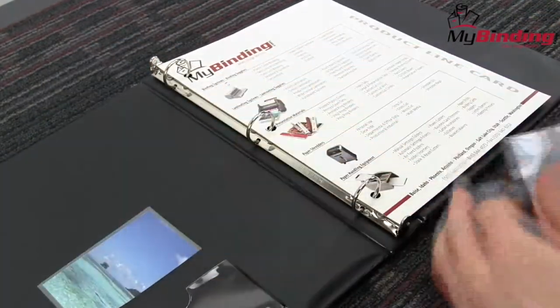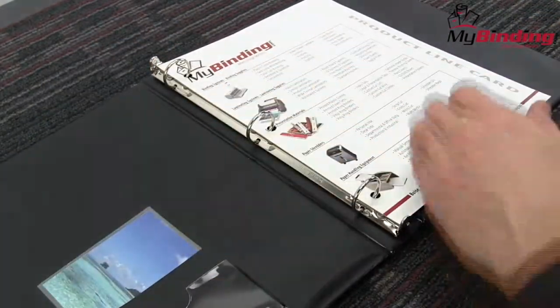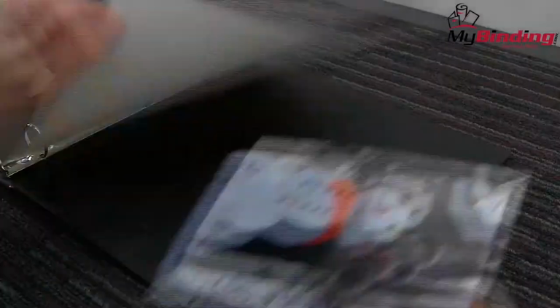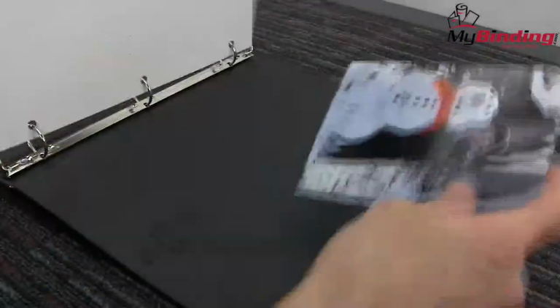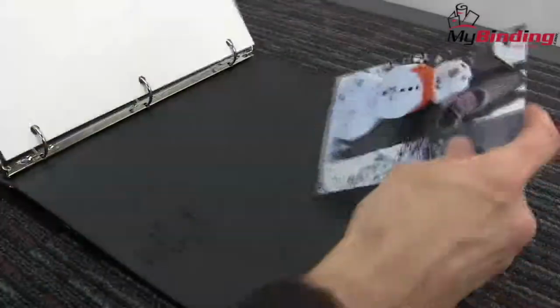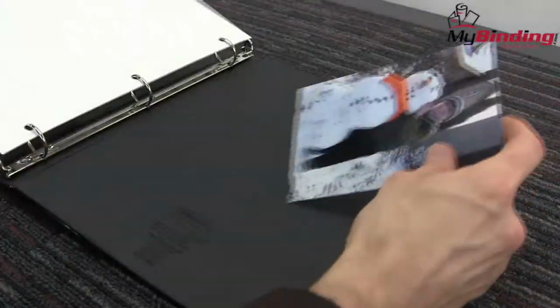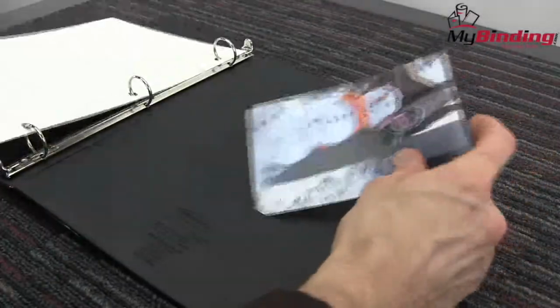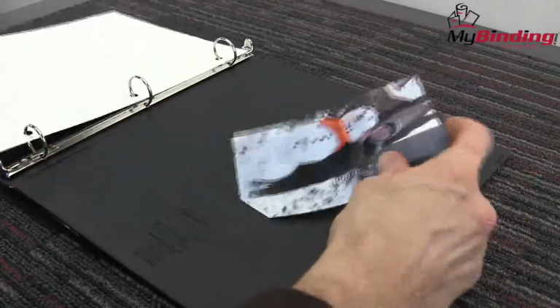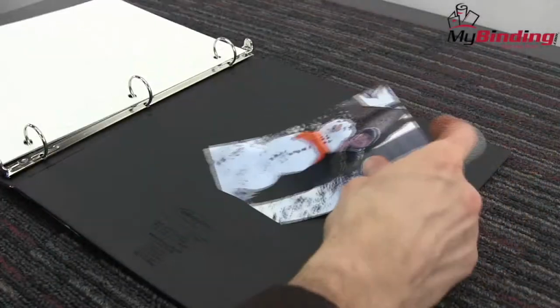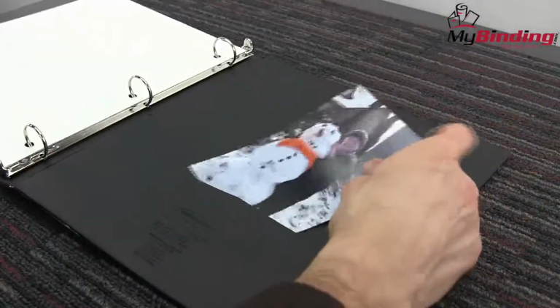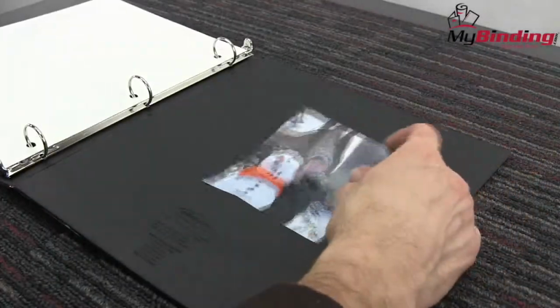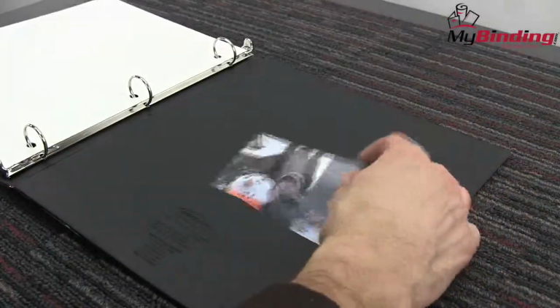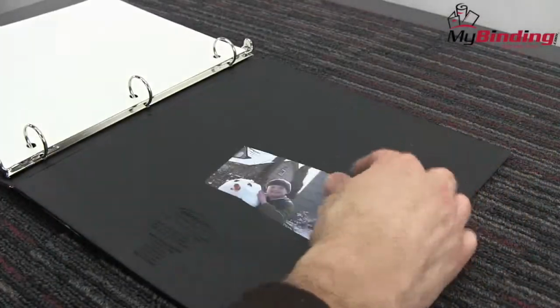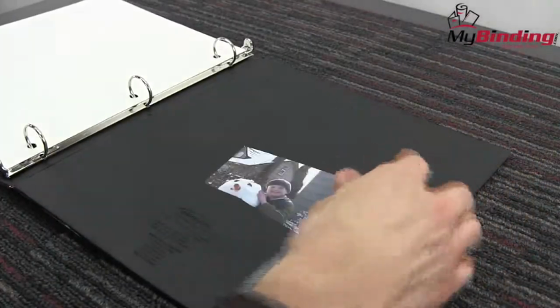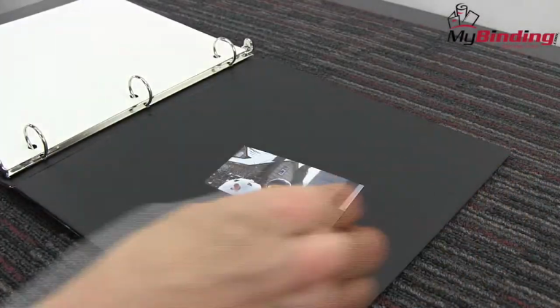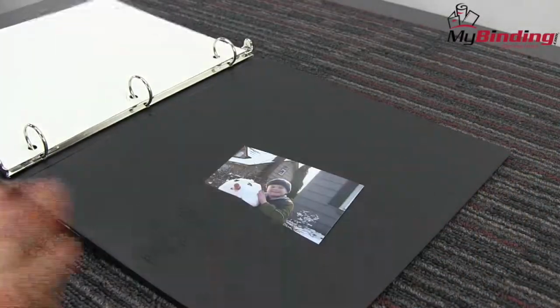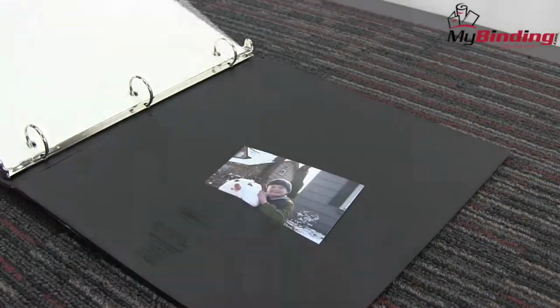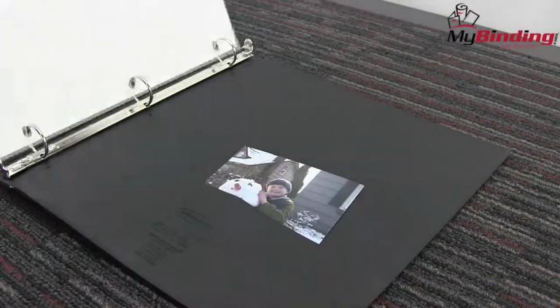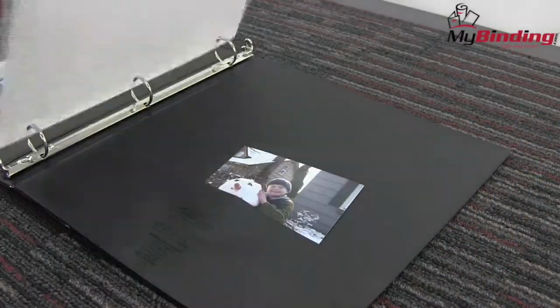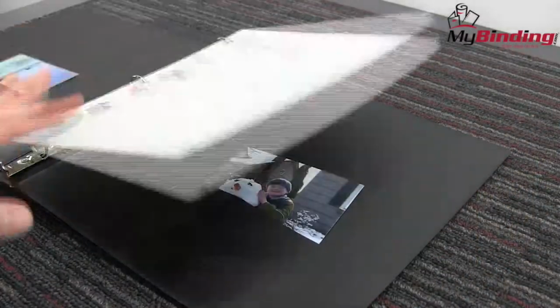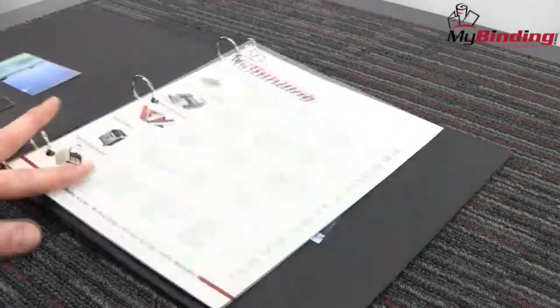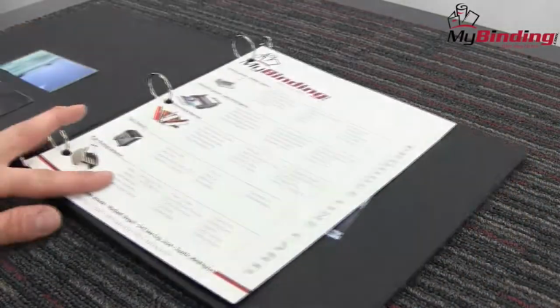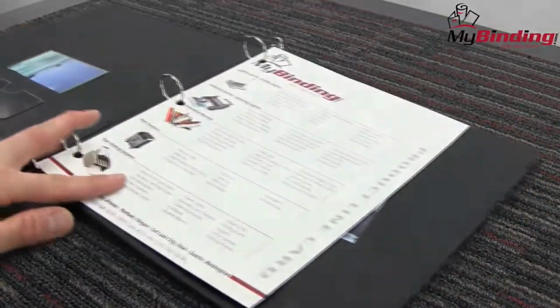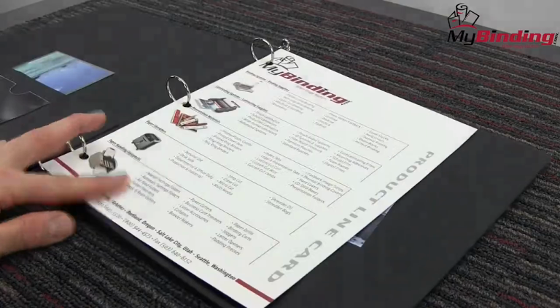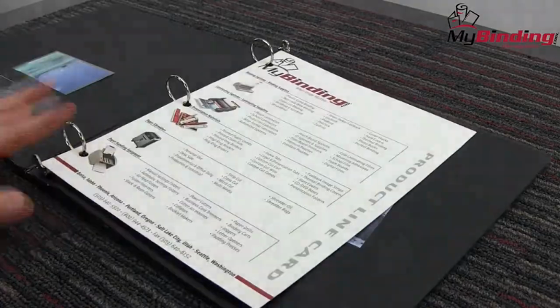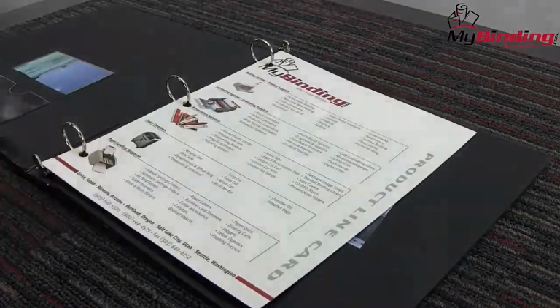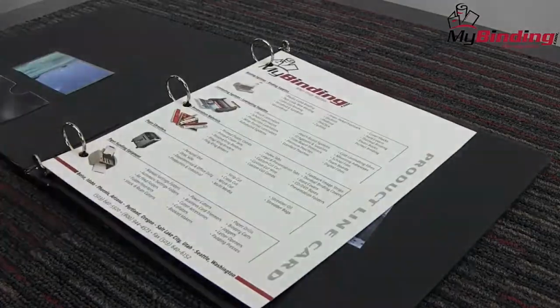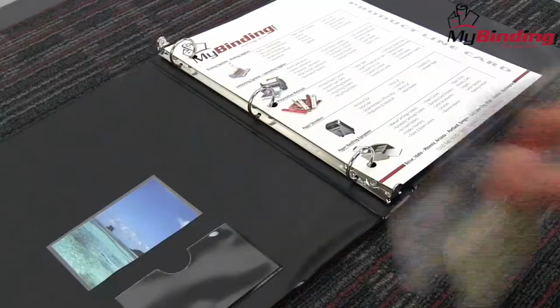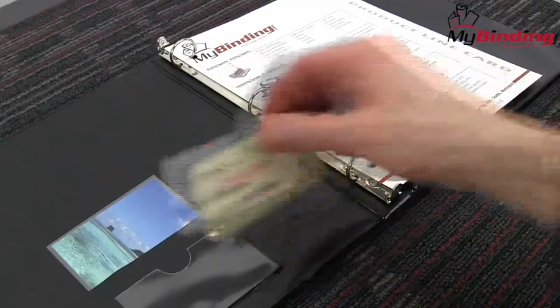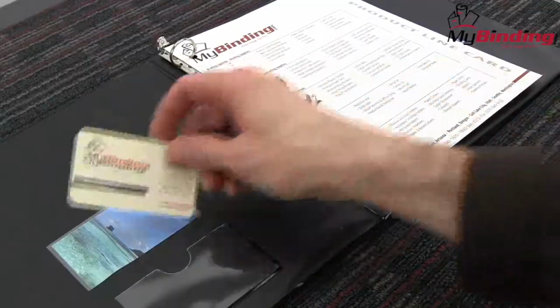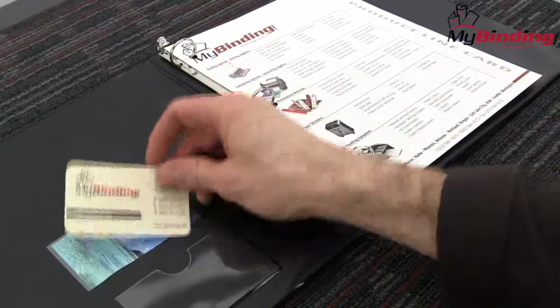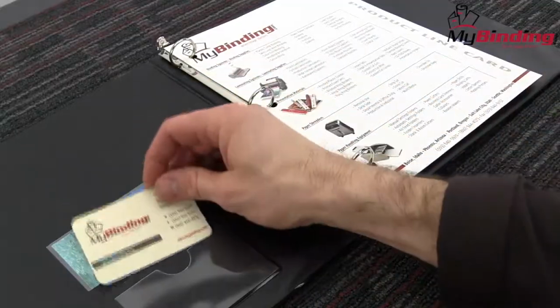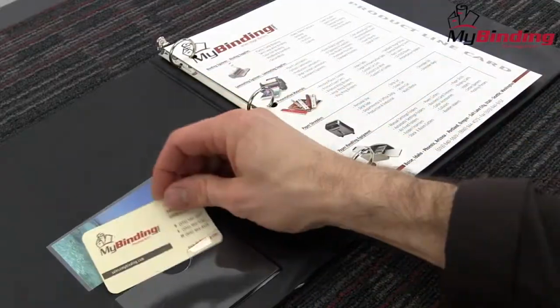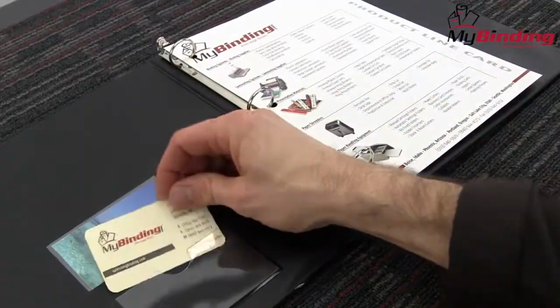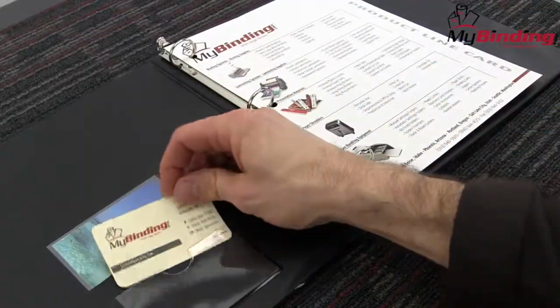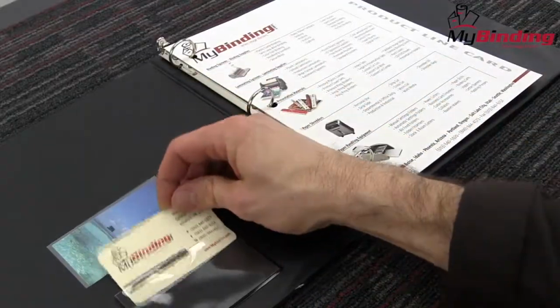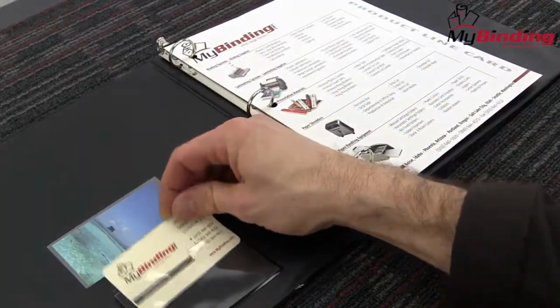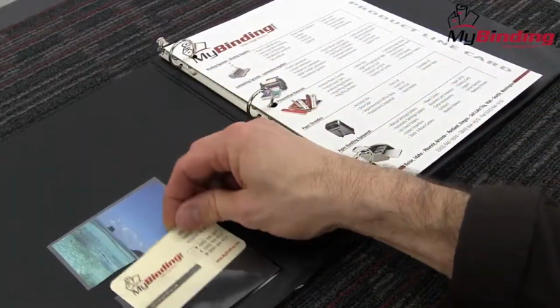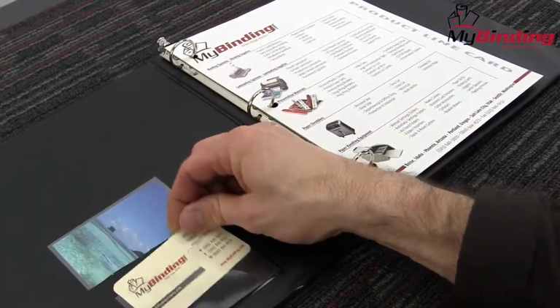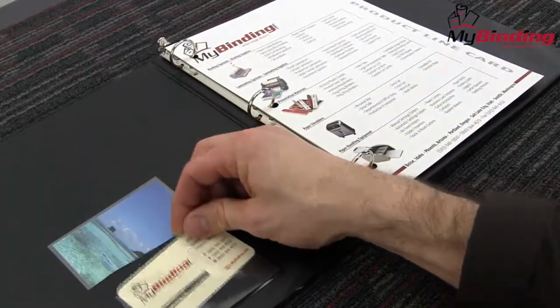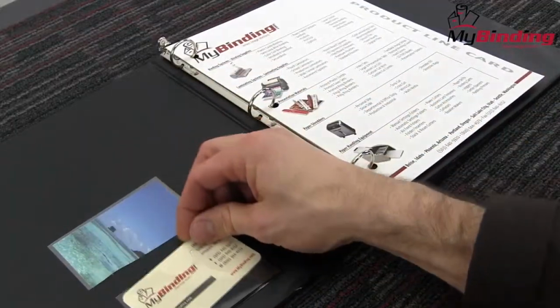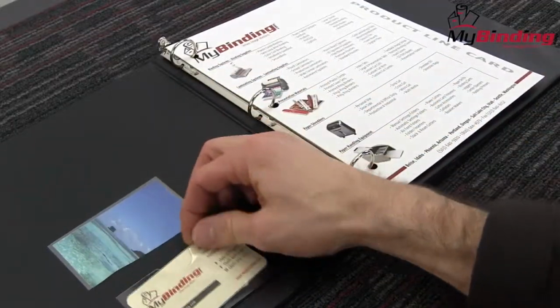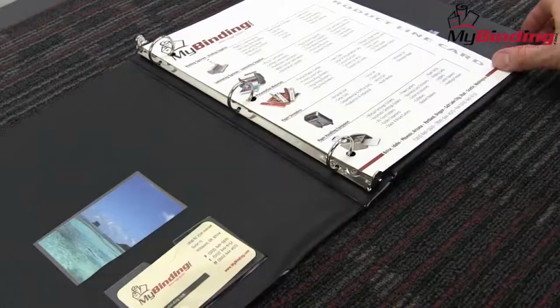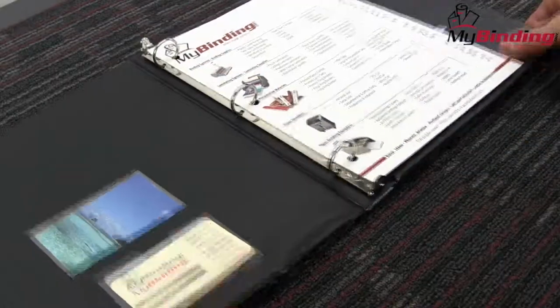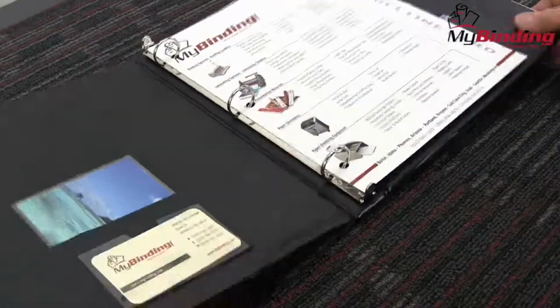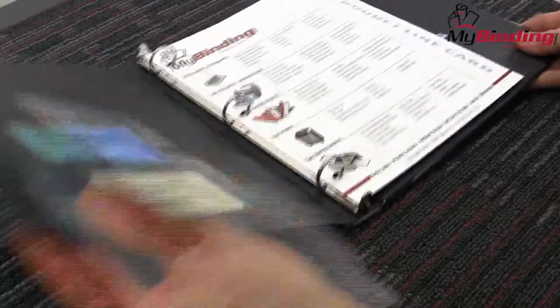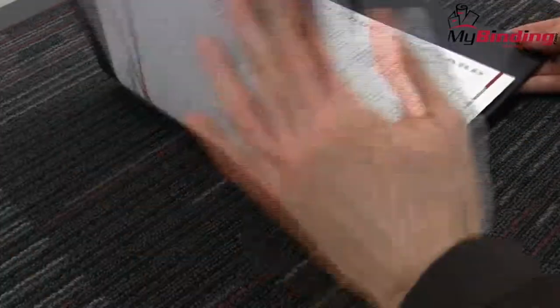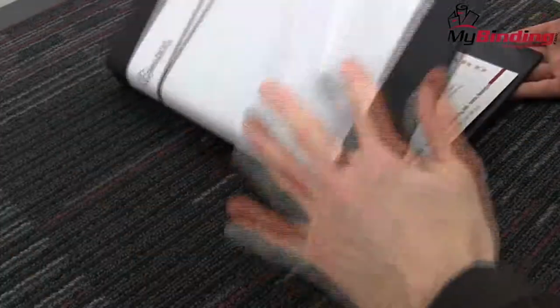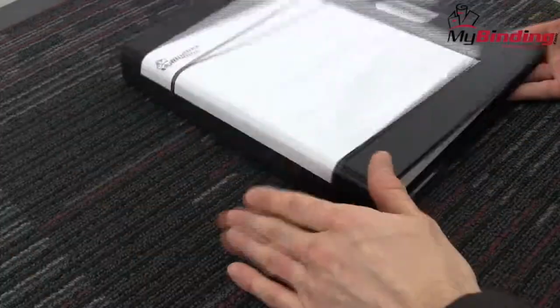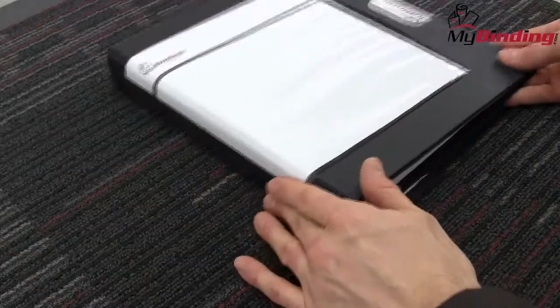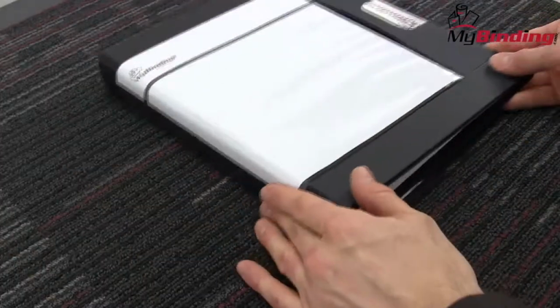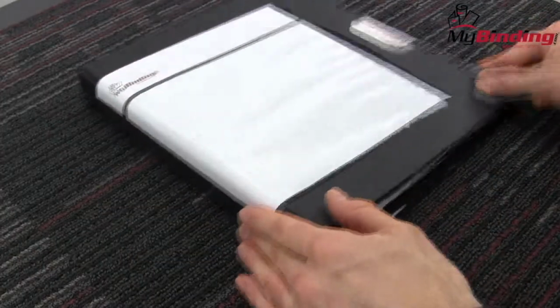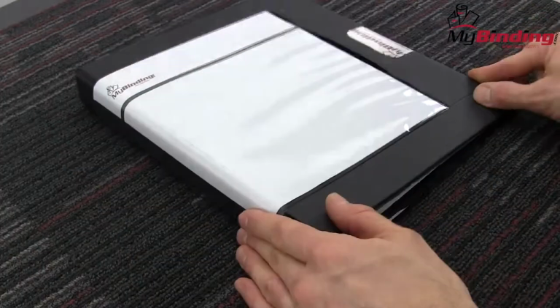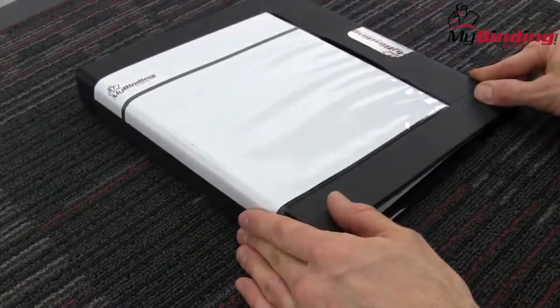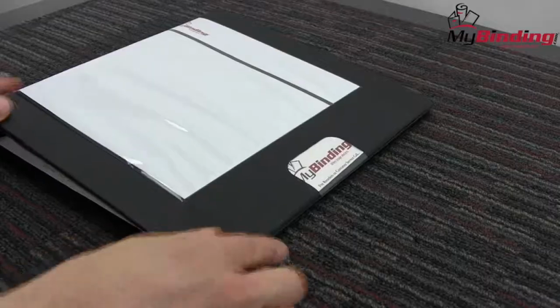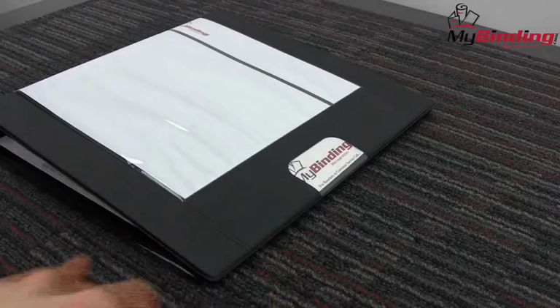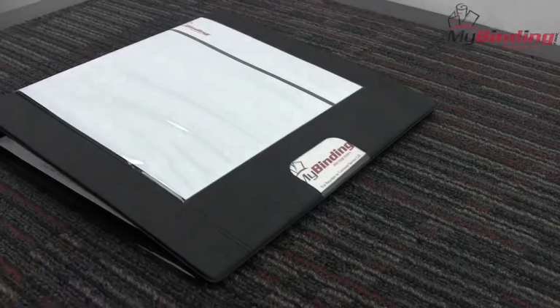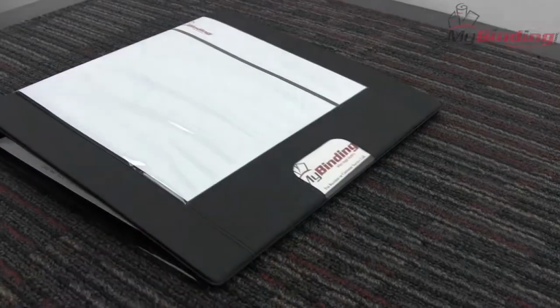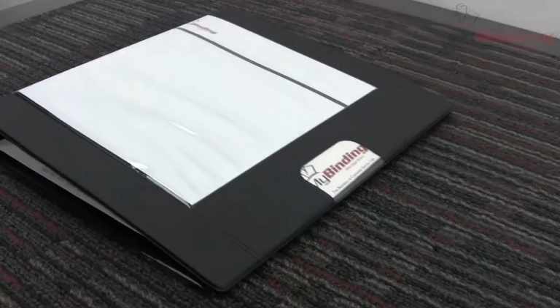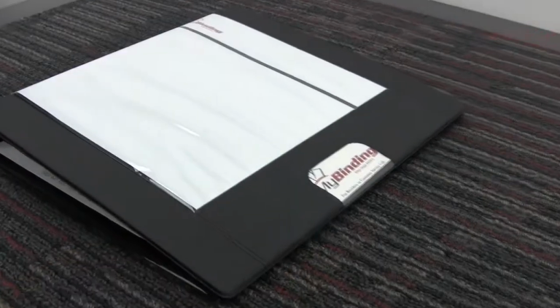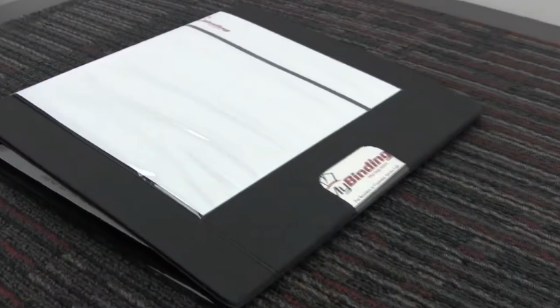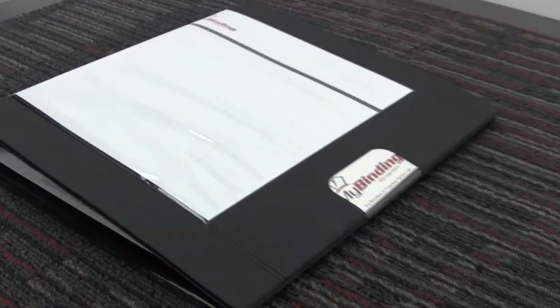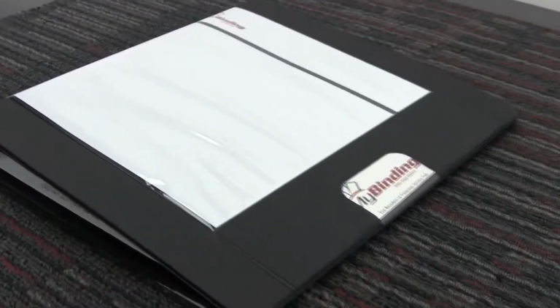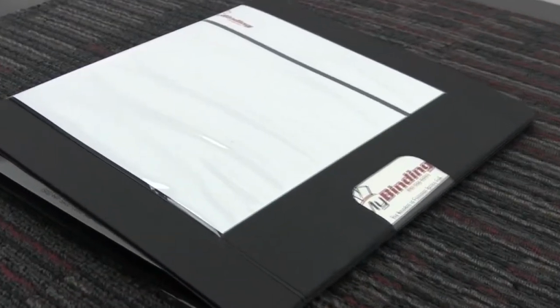It has a one inch ring capacity, built for the standard eight and a half by eleven sheet, and comes in black or white. That's the Custom Imprint Presentation Binder by Wilson-Jones.